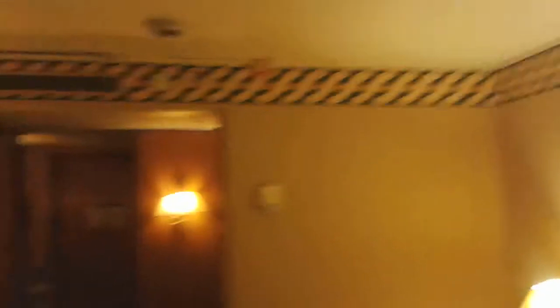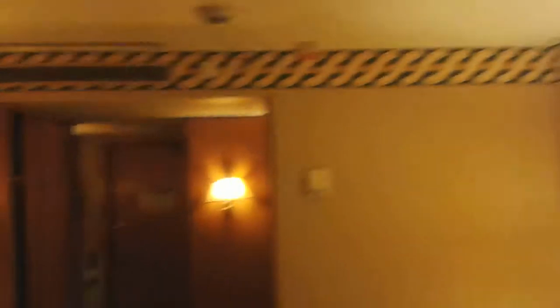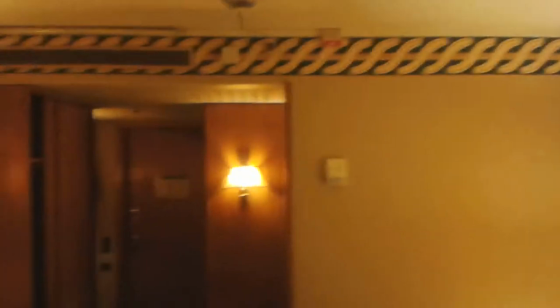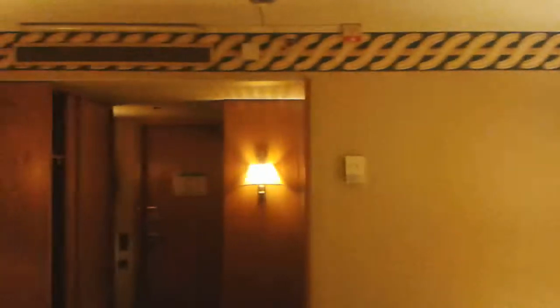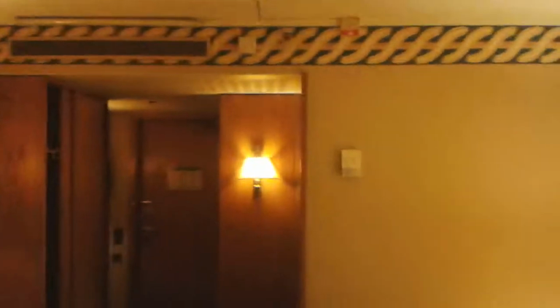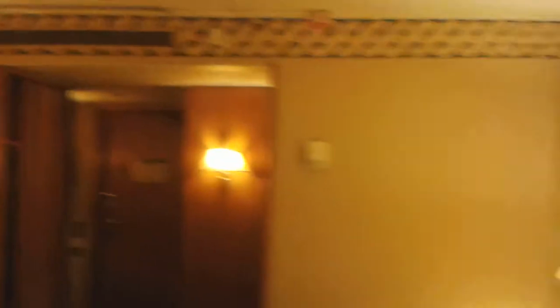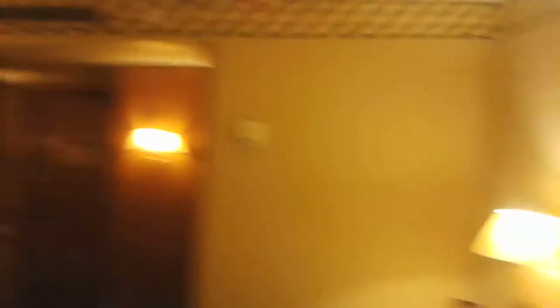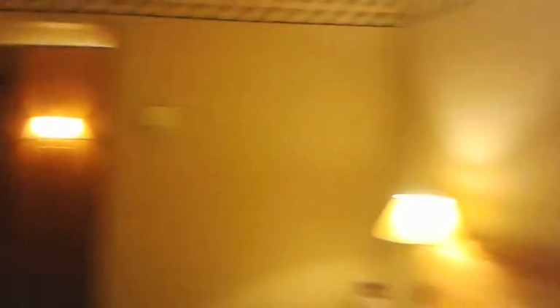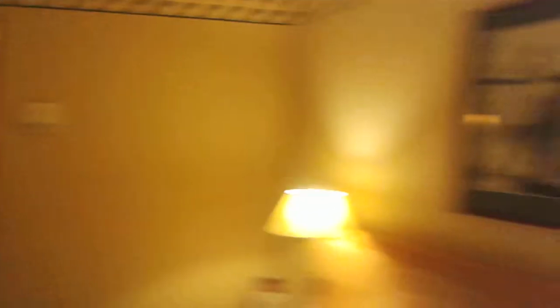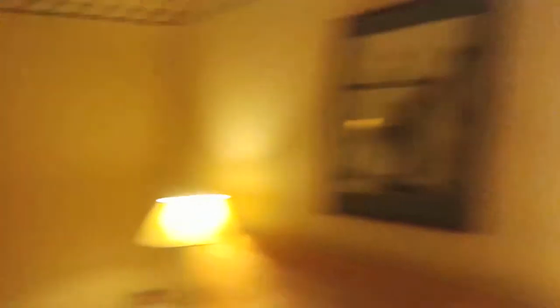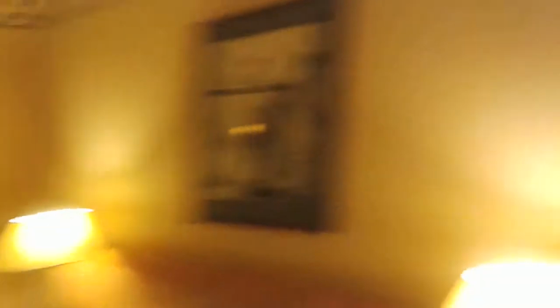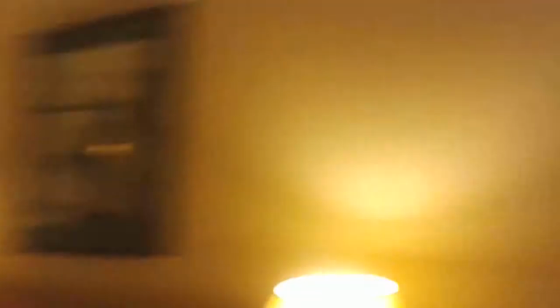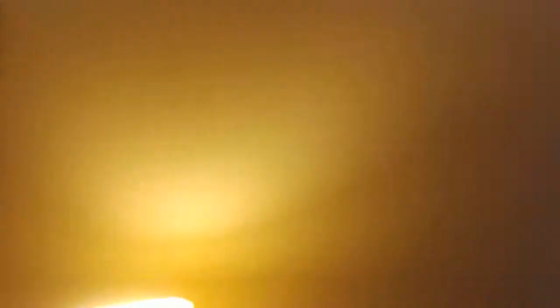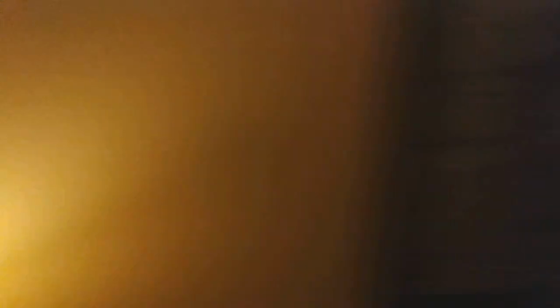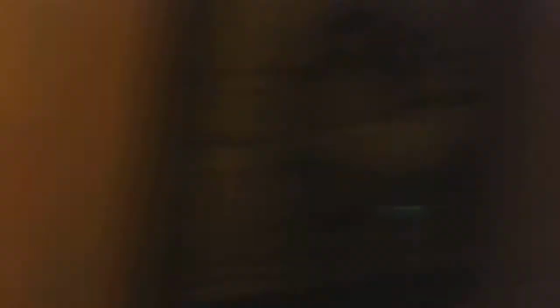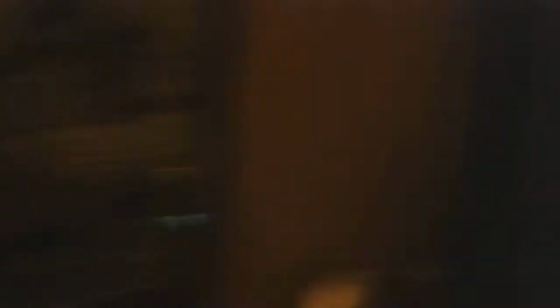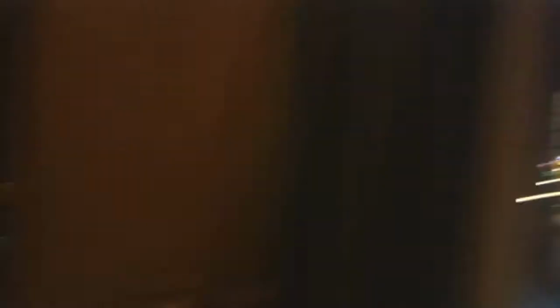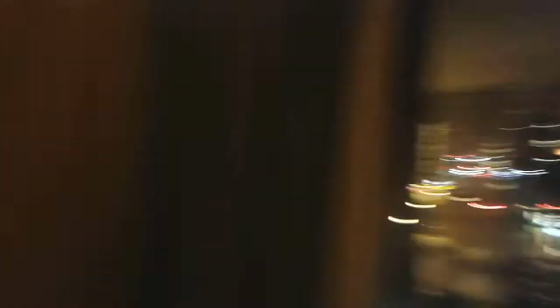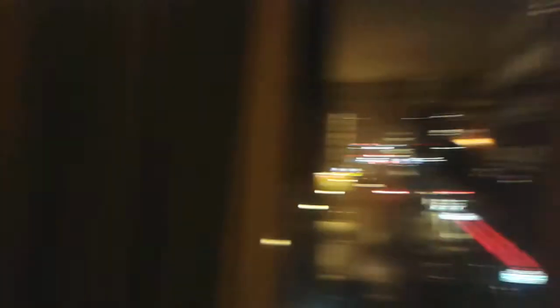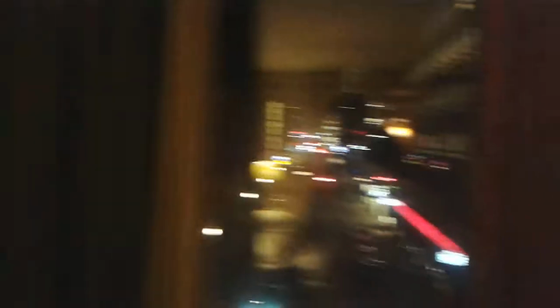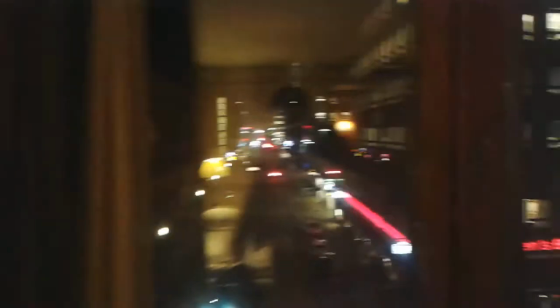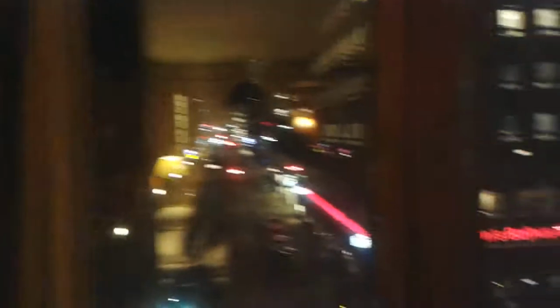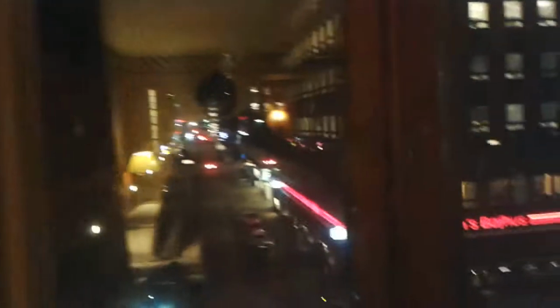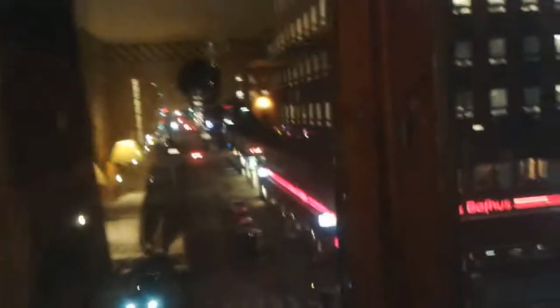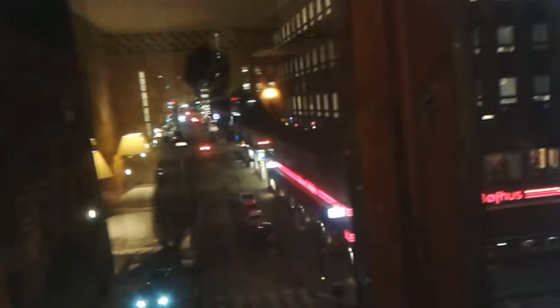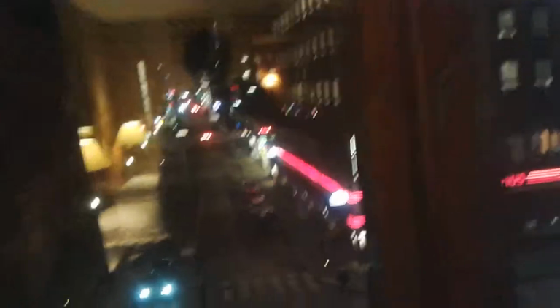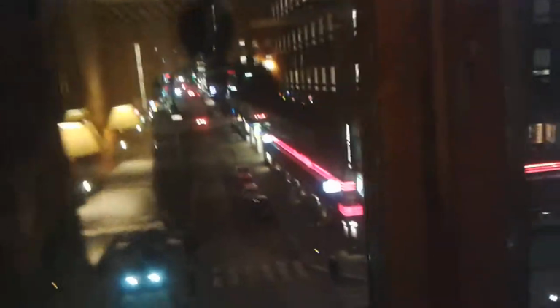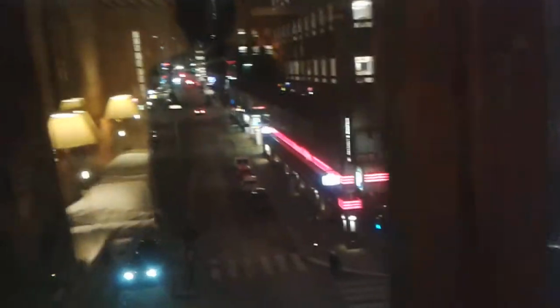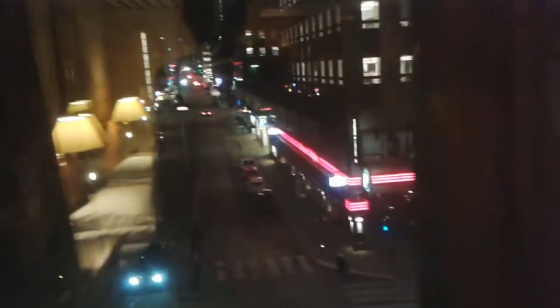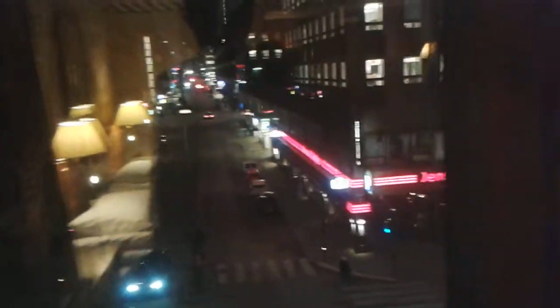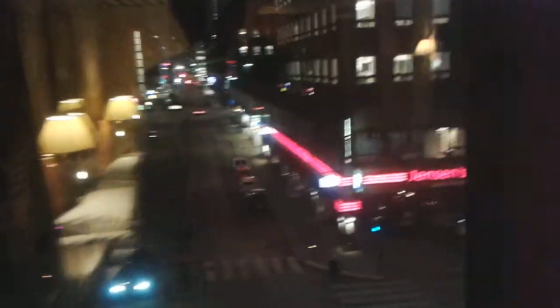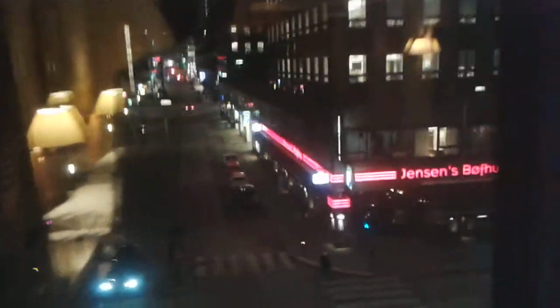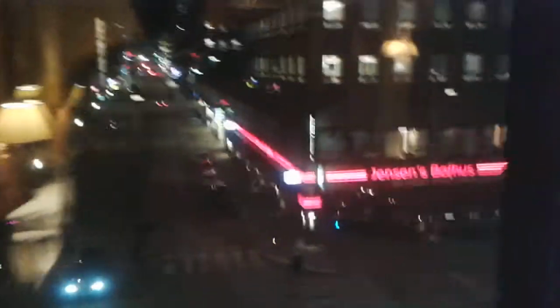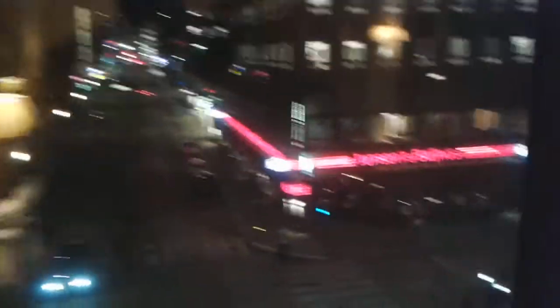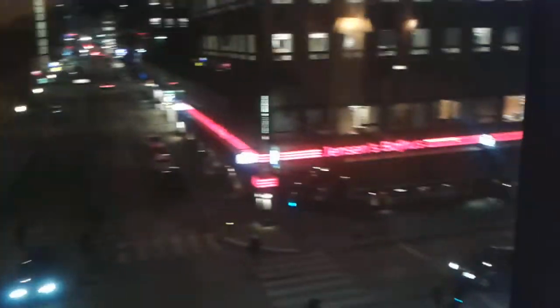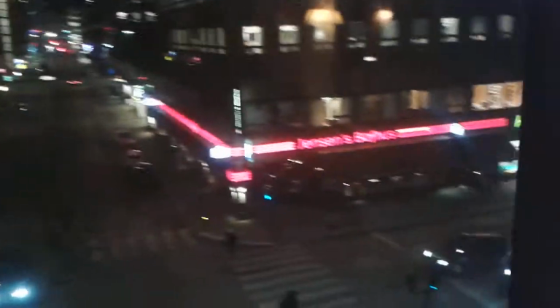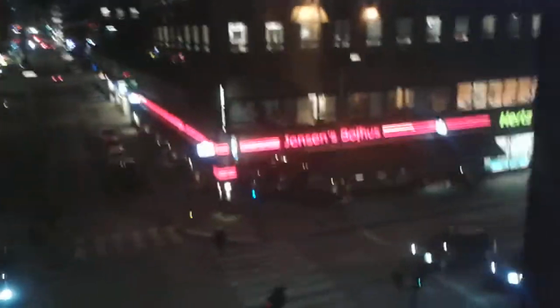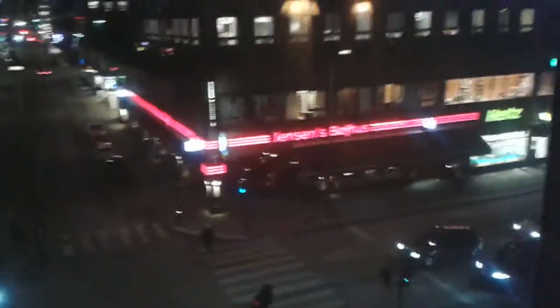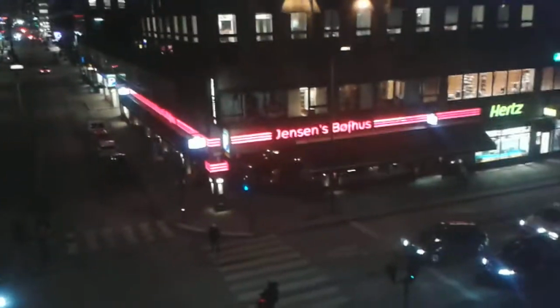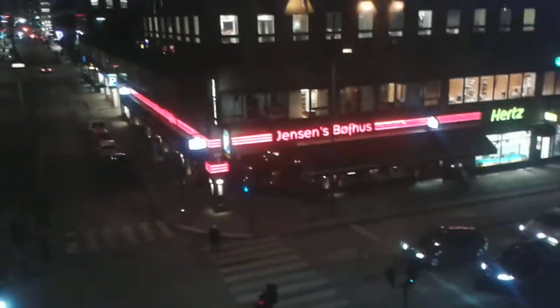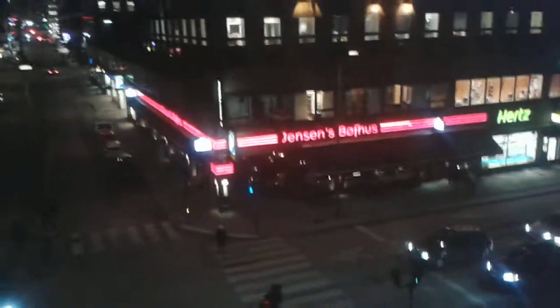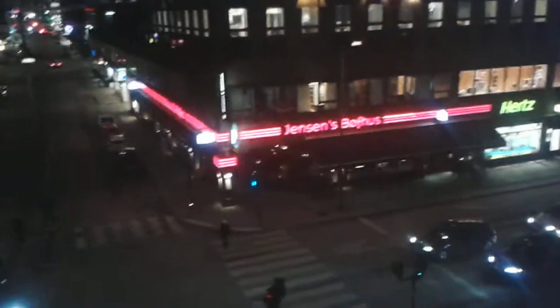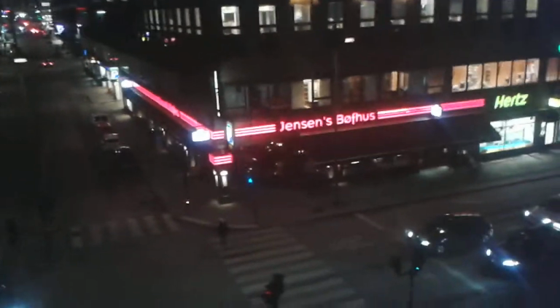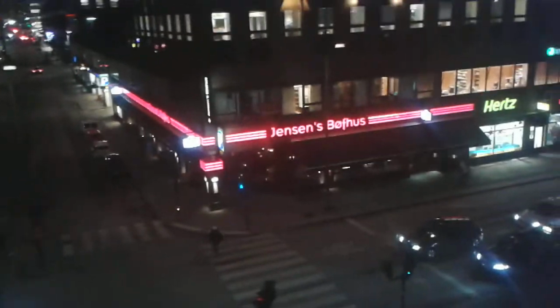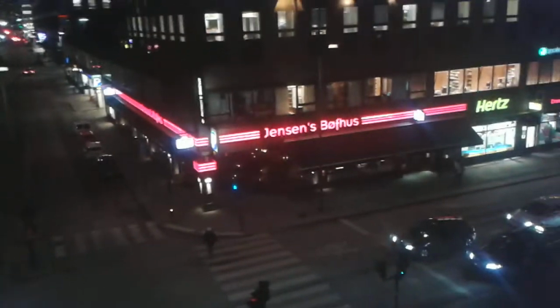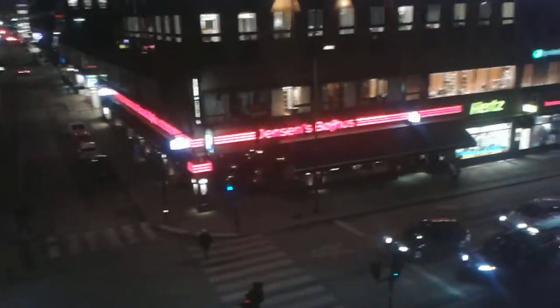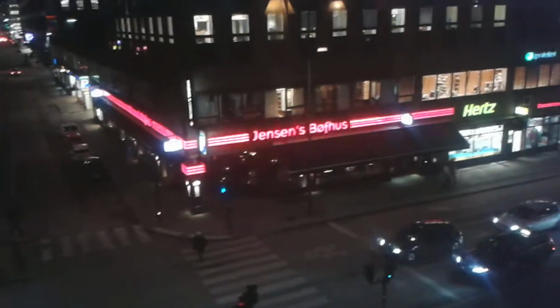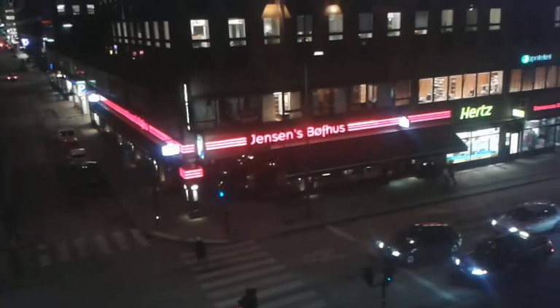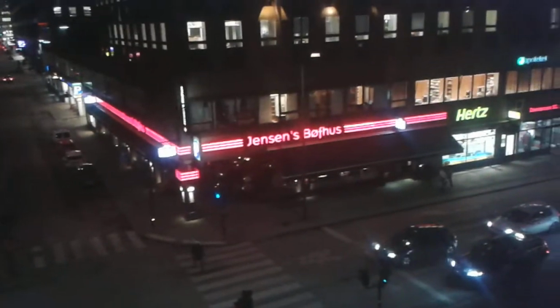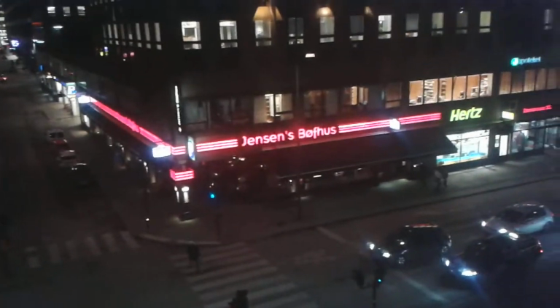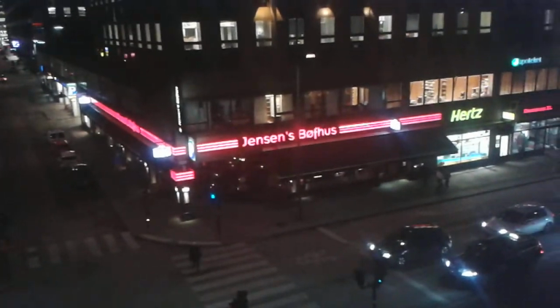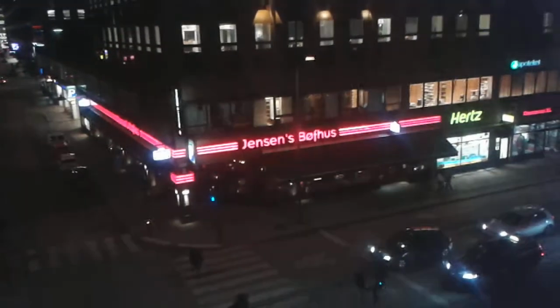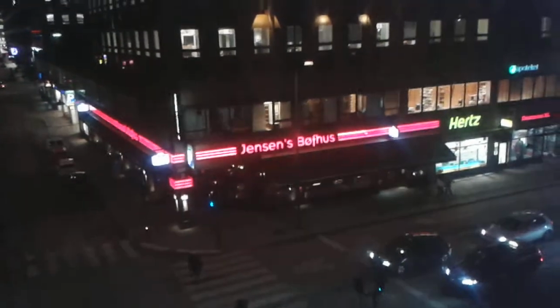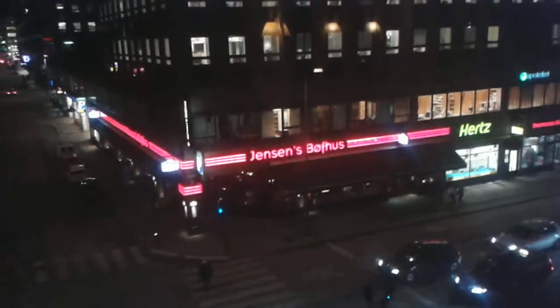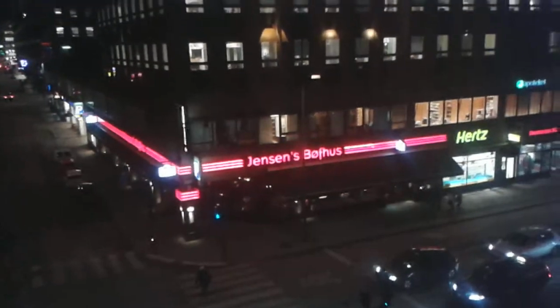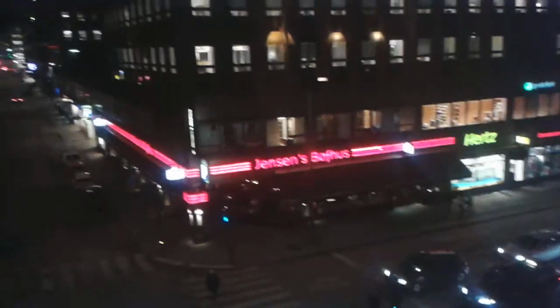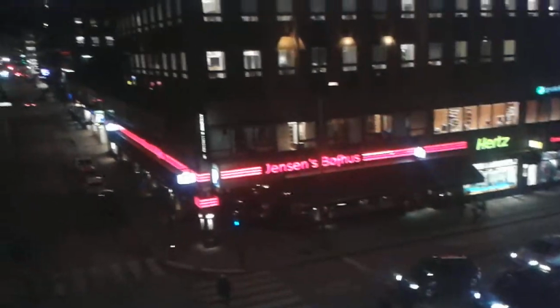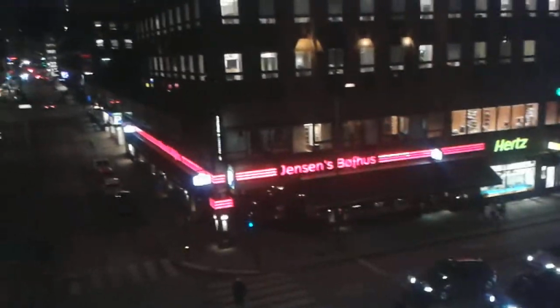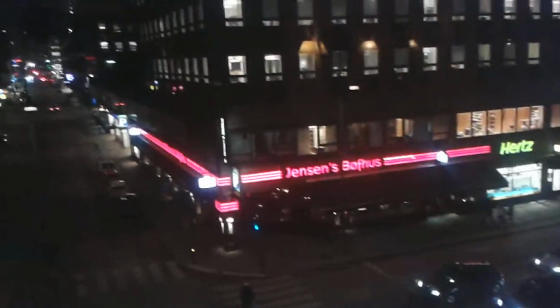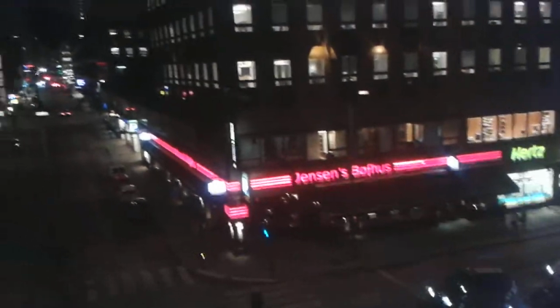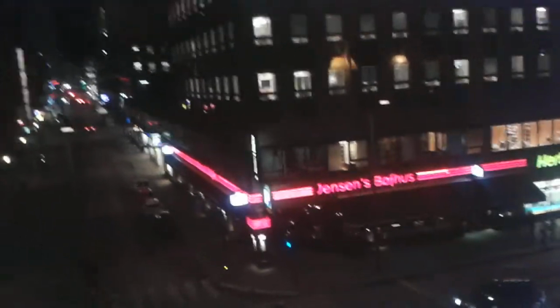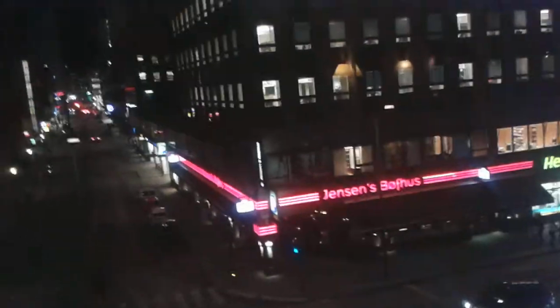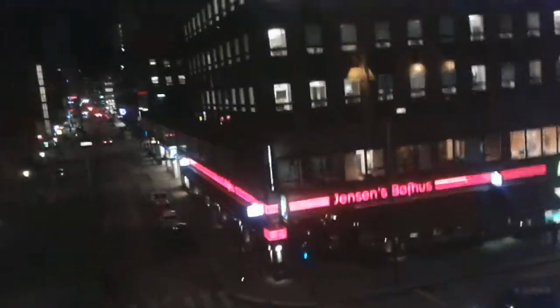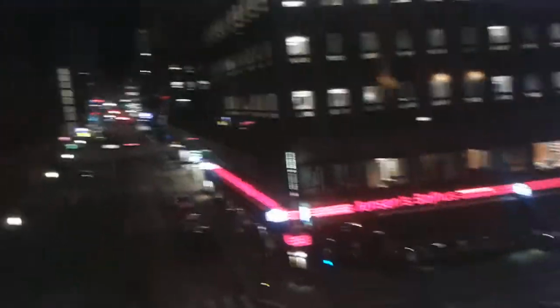It's all a bit tired, isn't it. Let's look out the window. Good old Janssen's boff house — might have a steak there later.